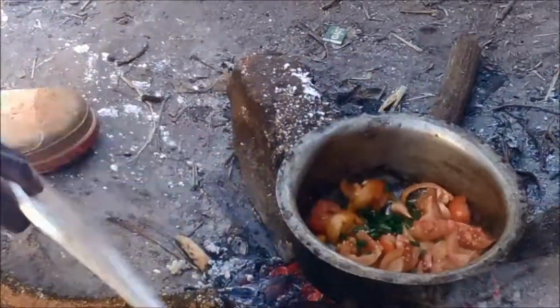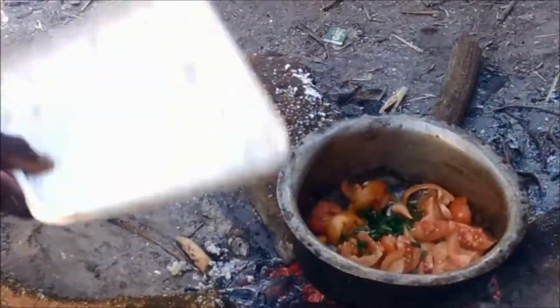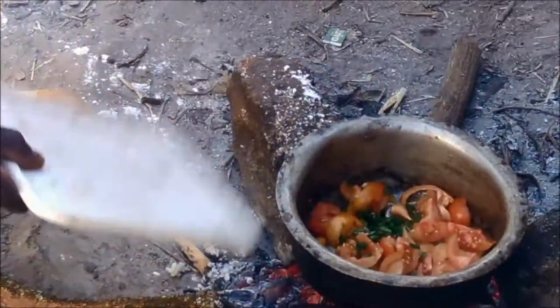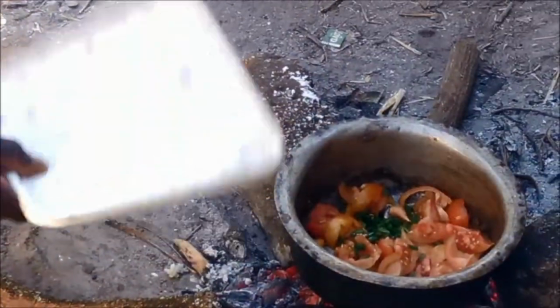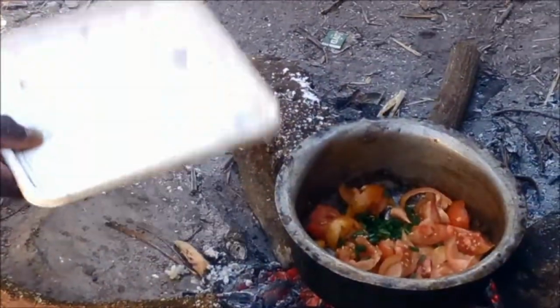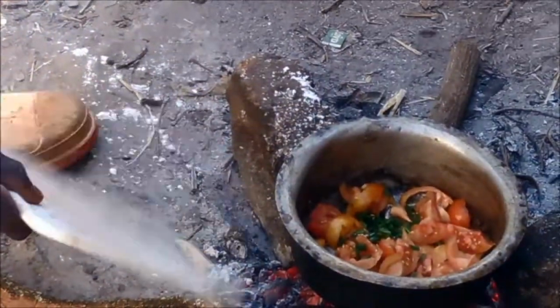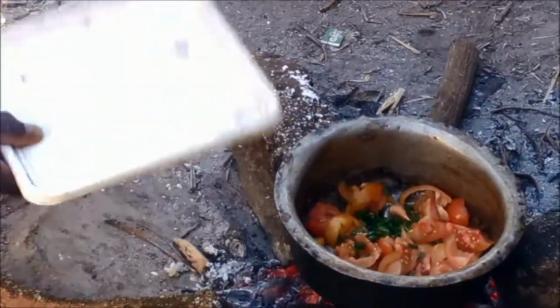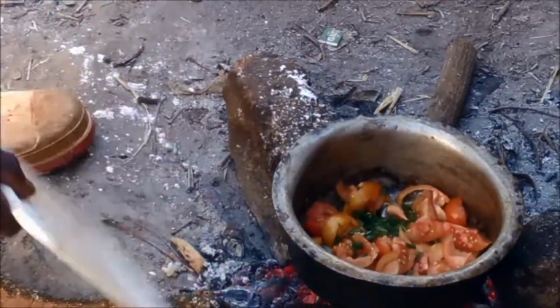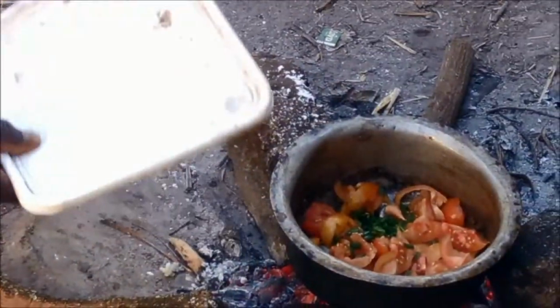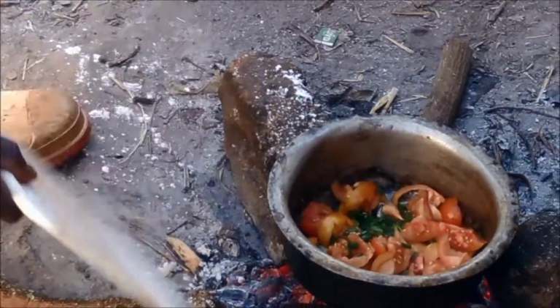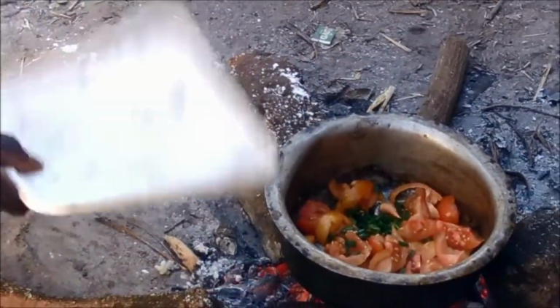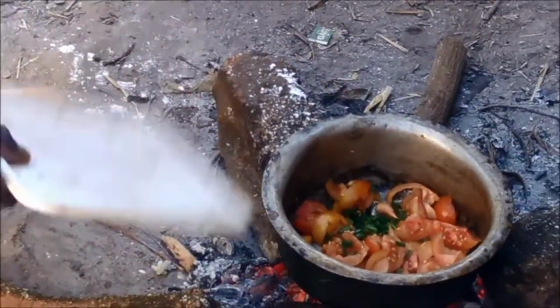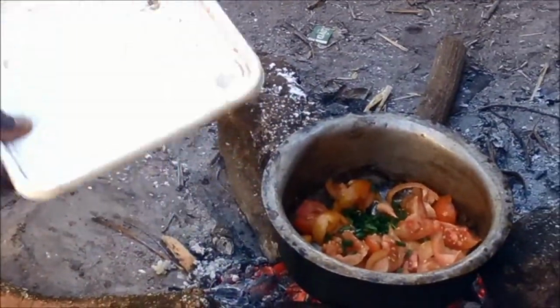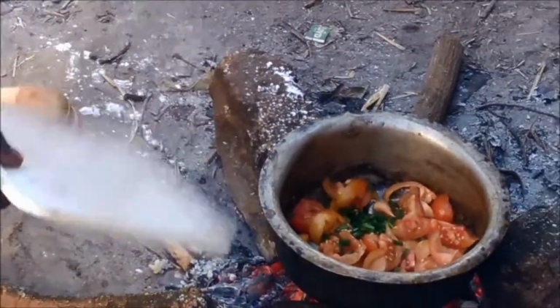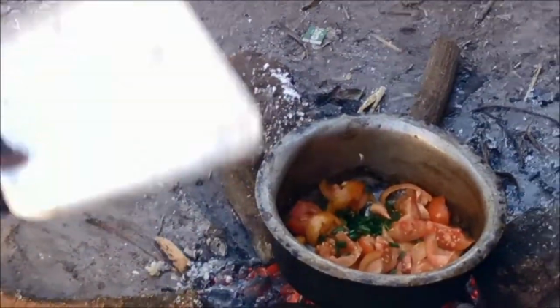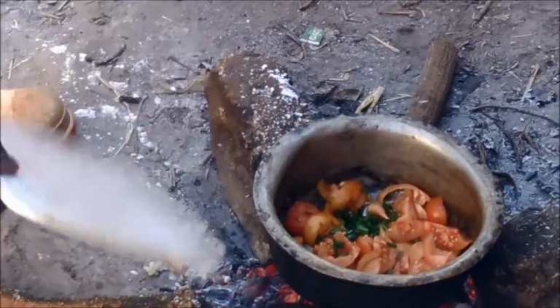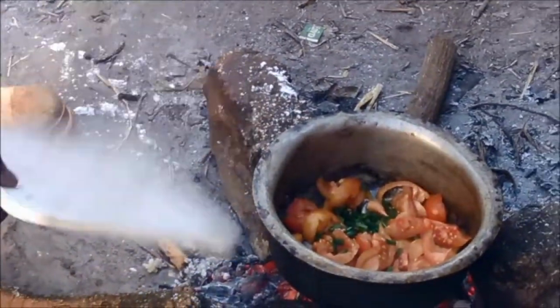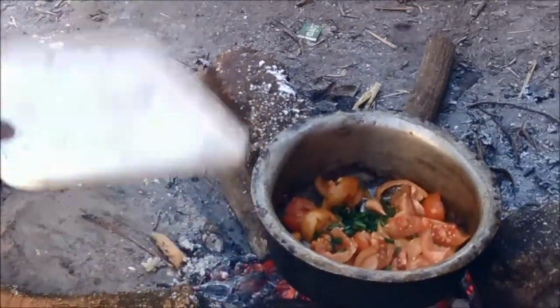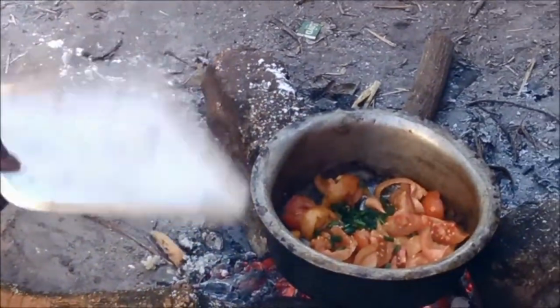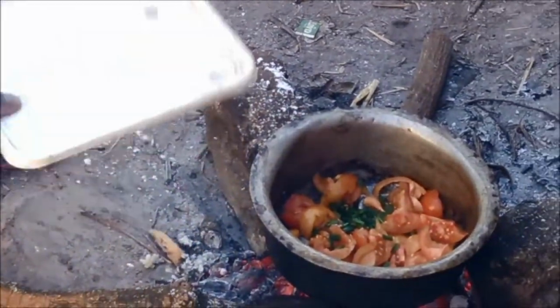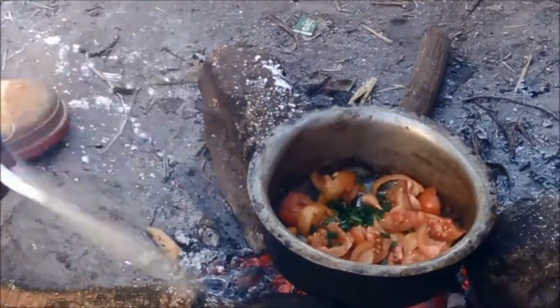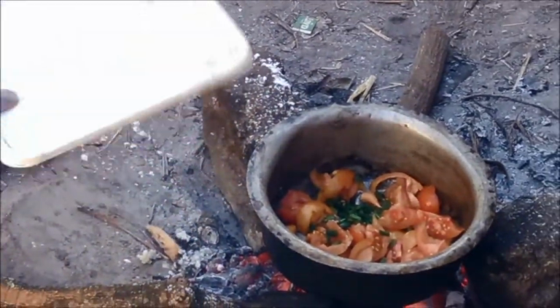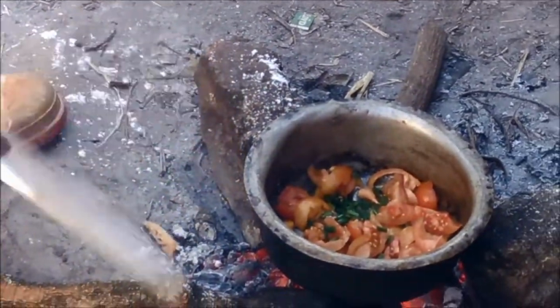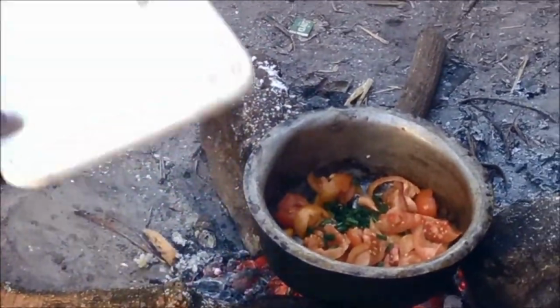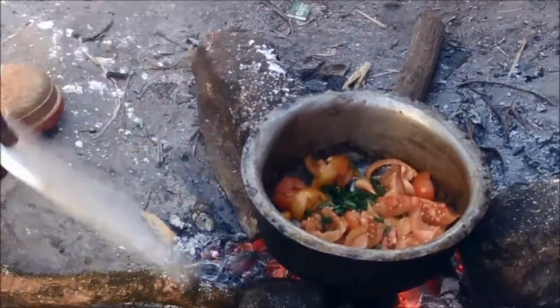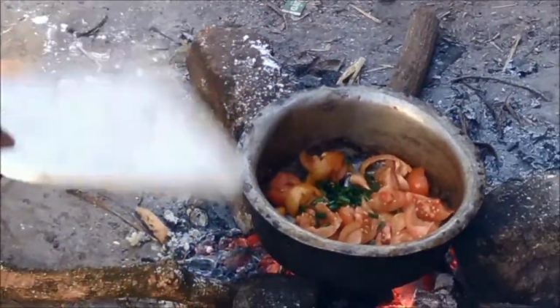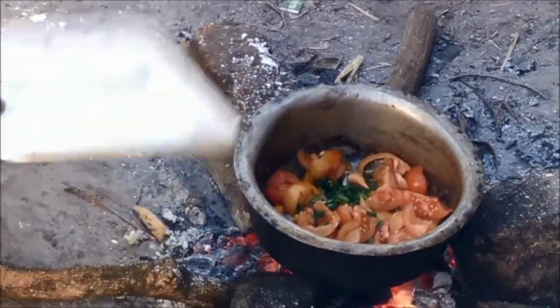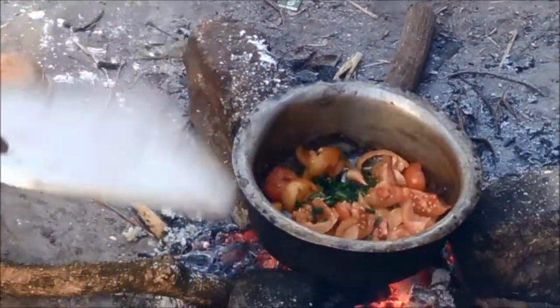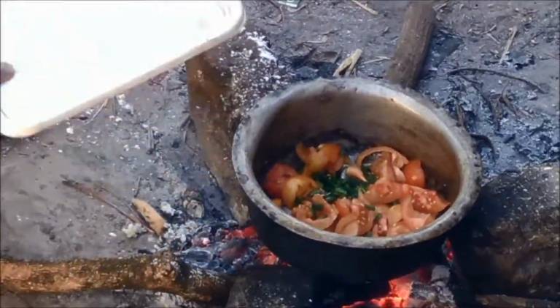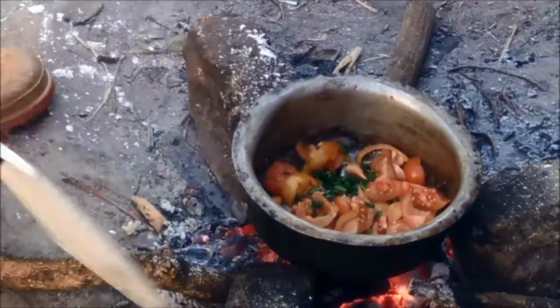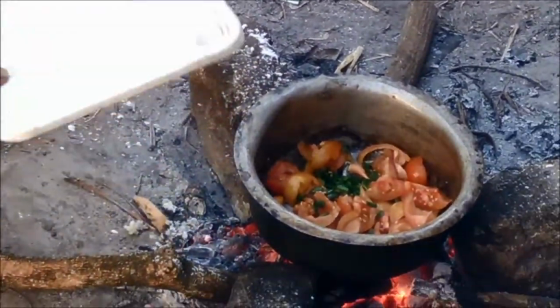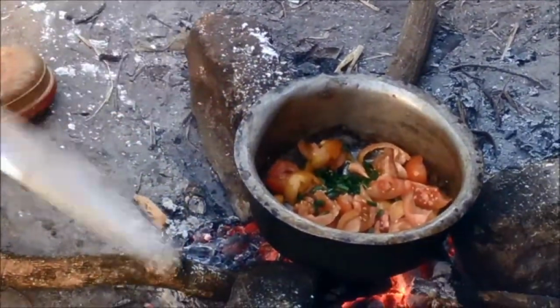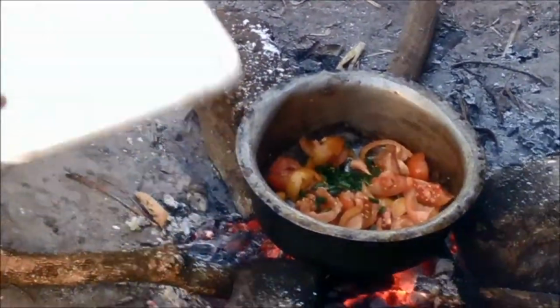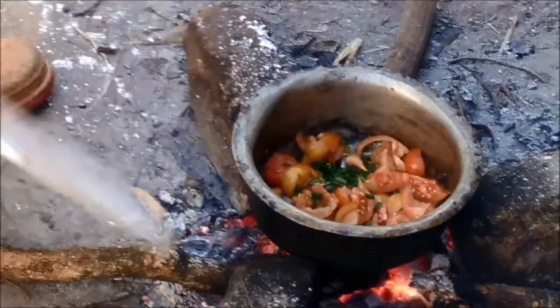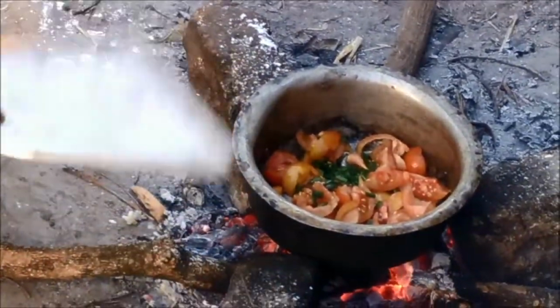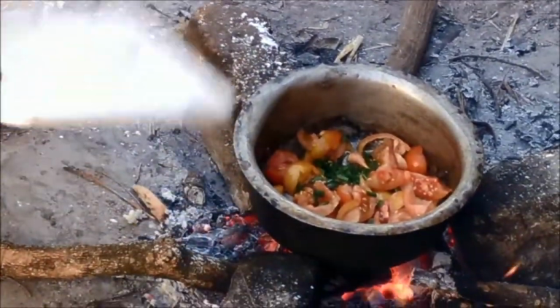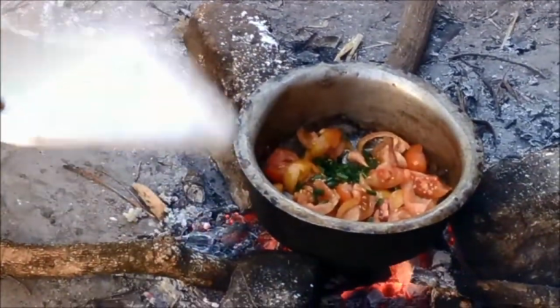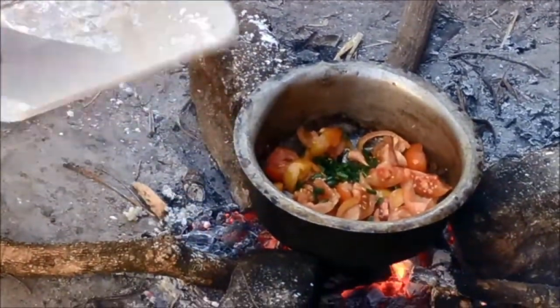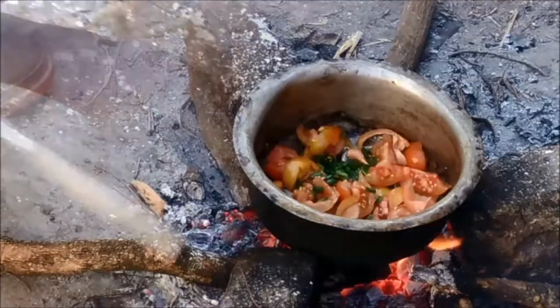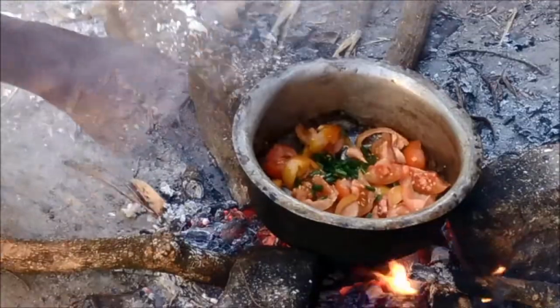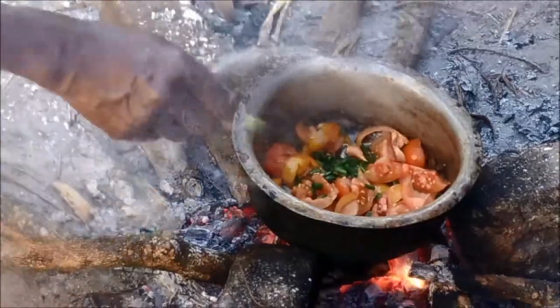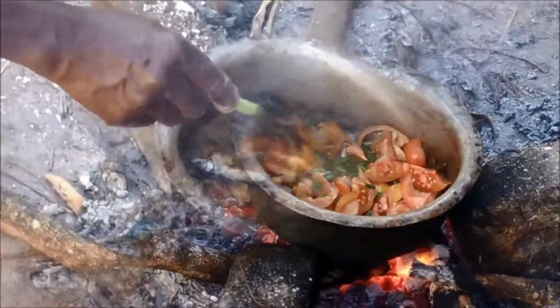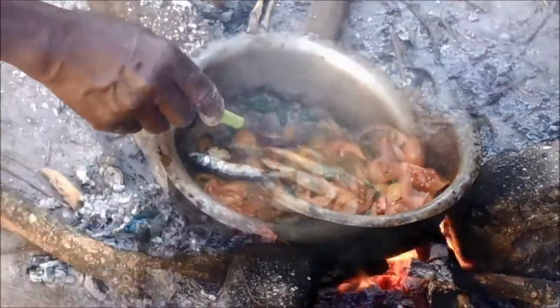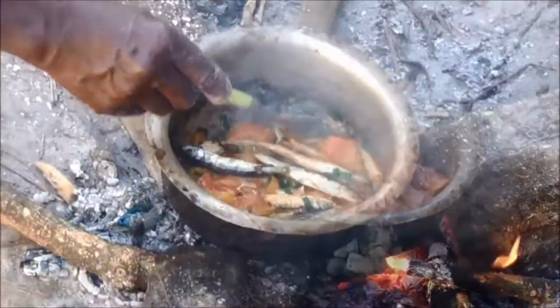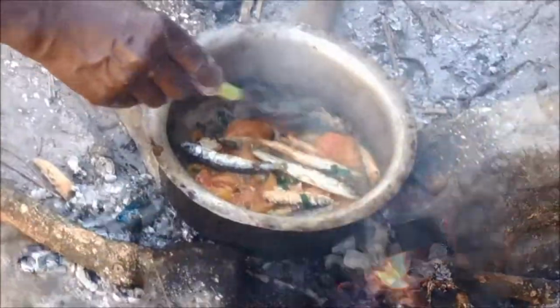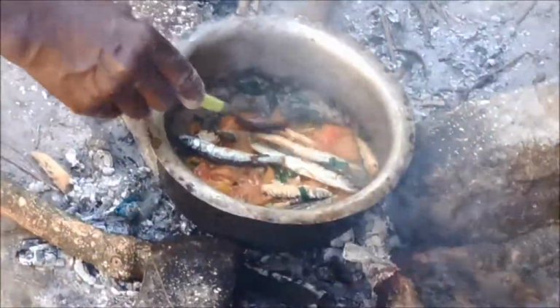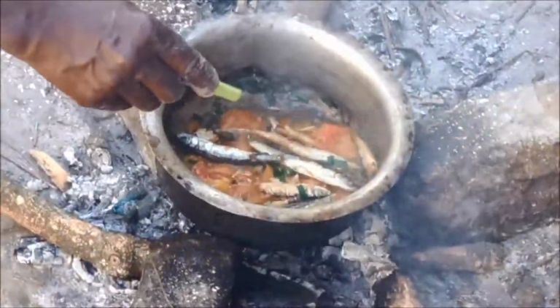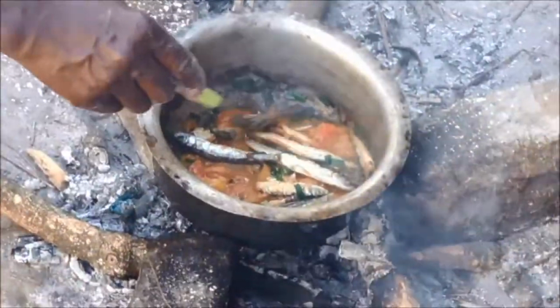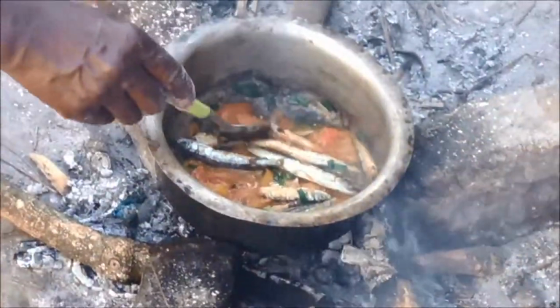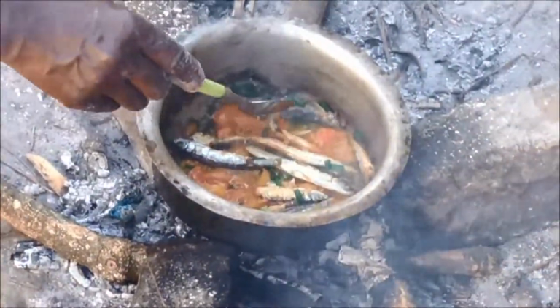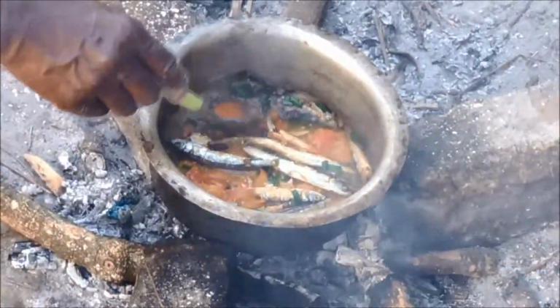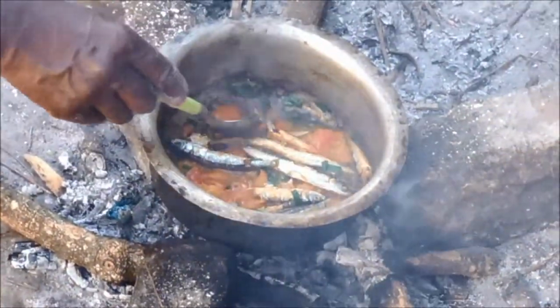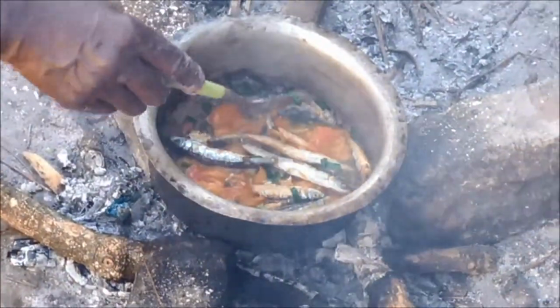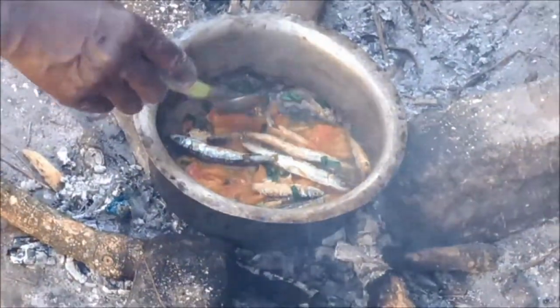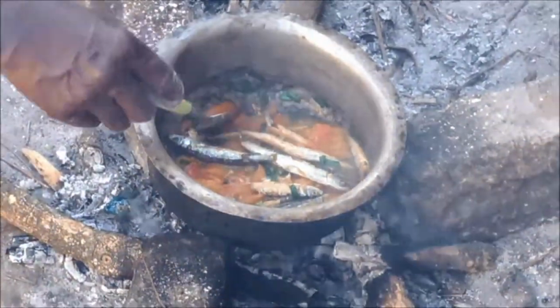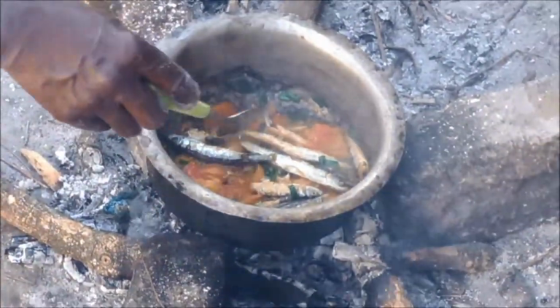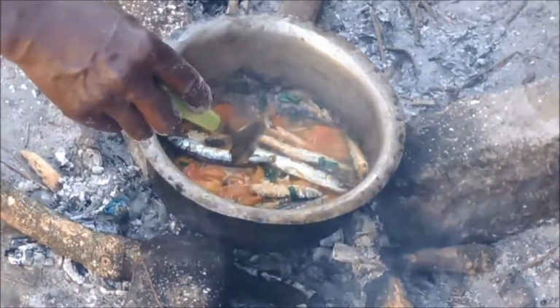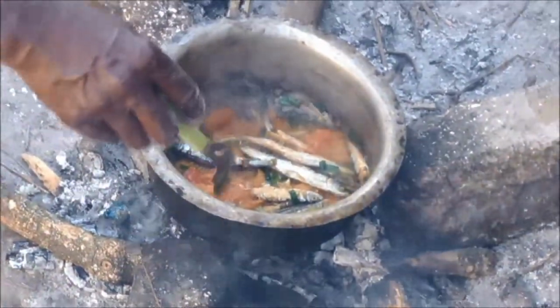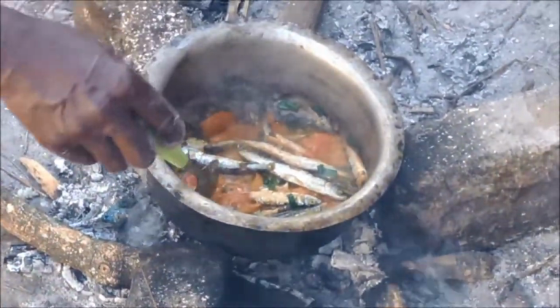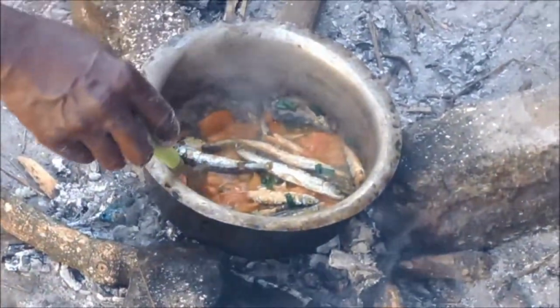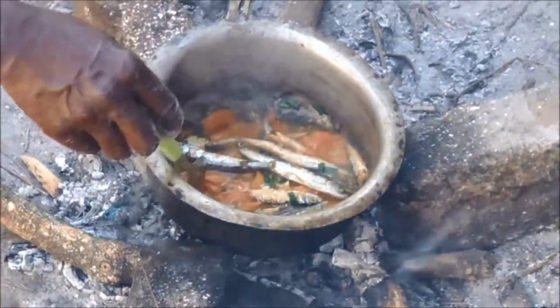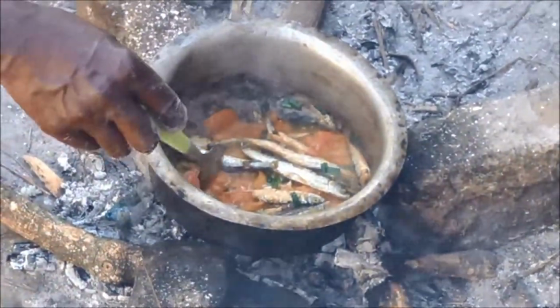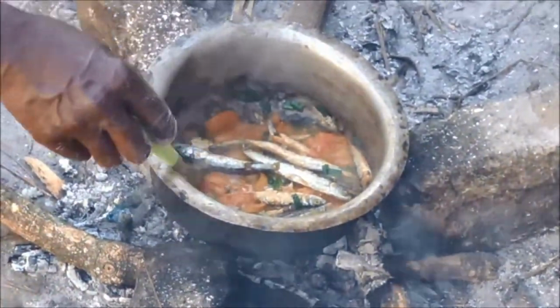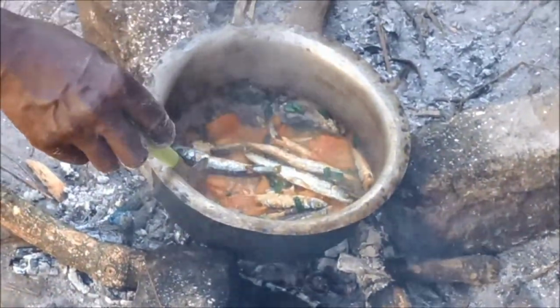Gotta turn up the heat, make it hotter. Well, the relish is just about done.